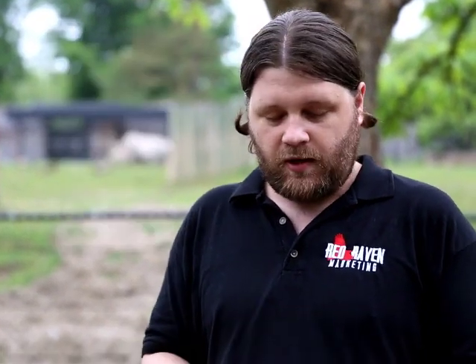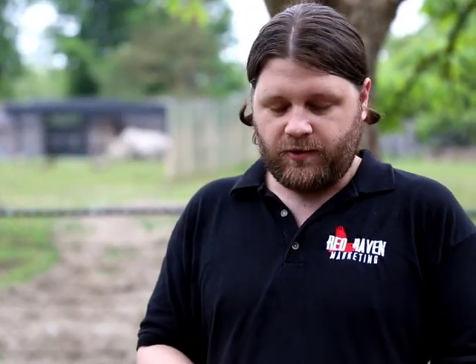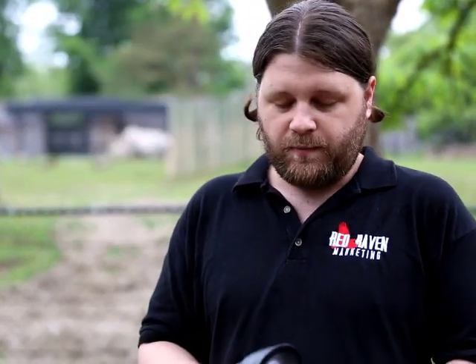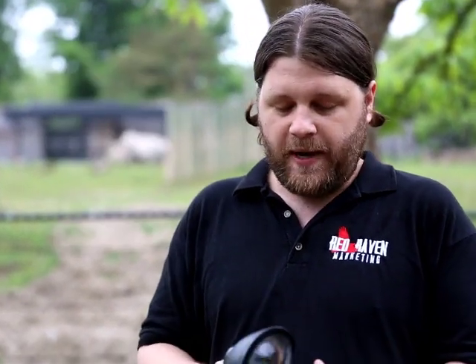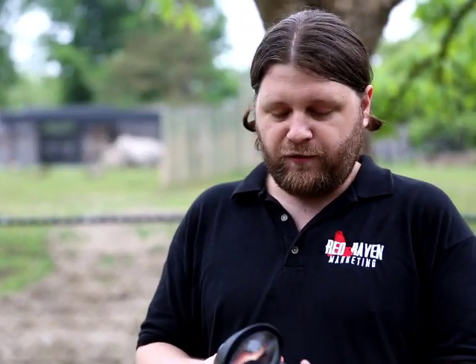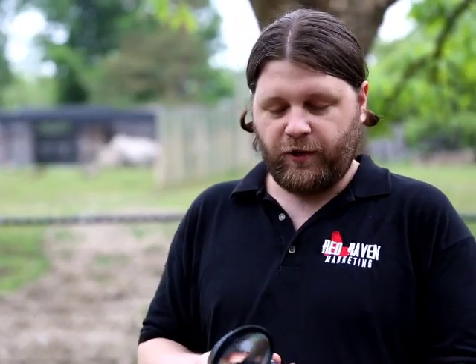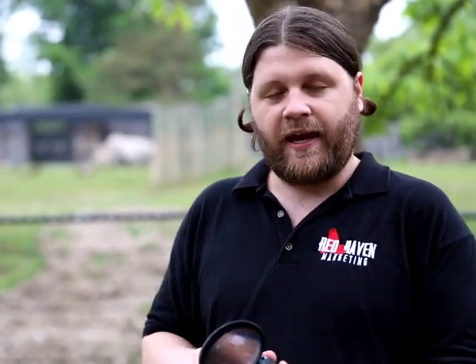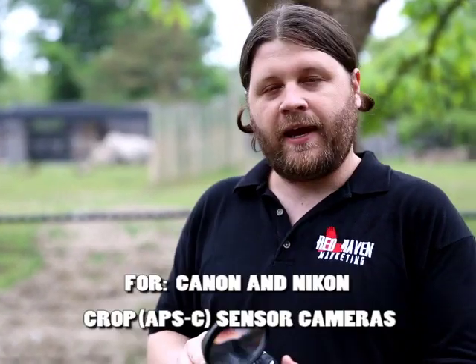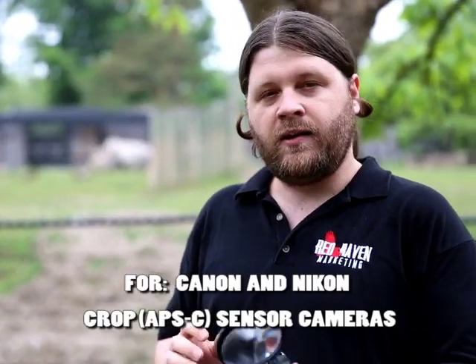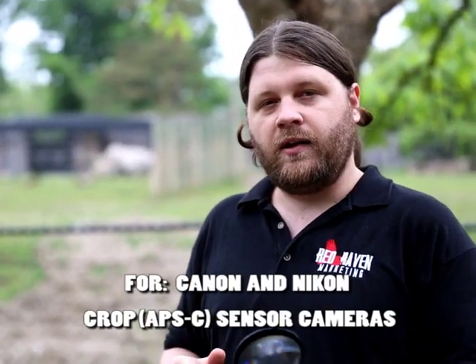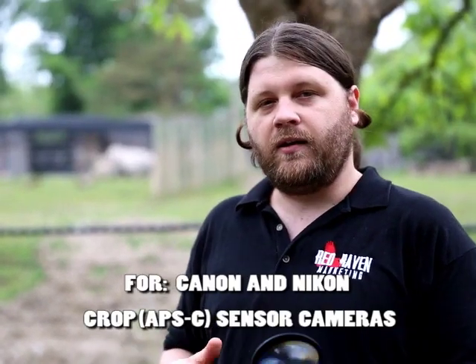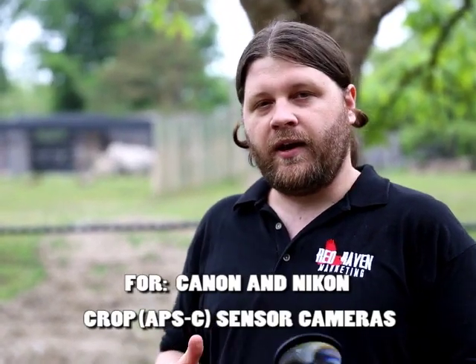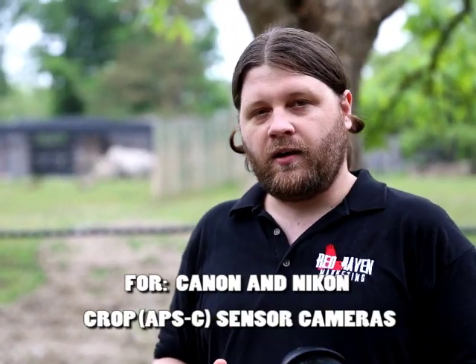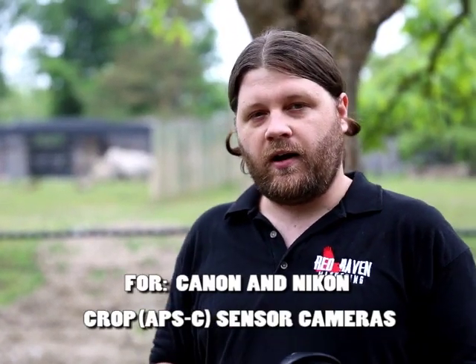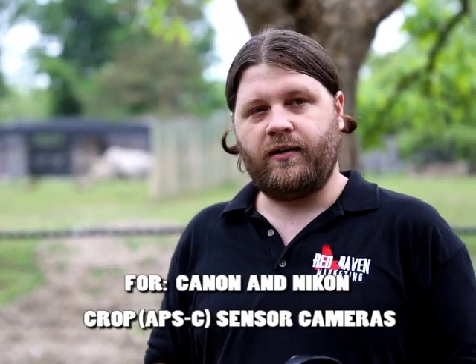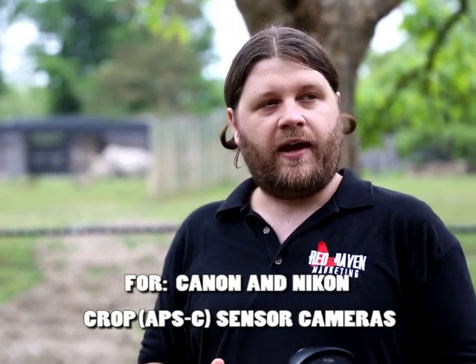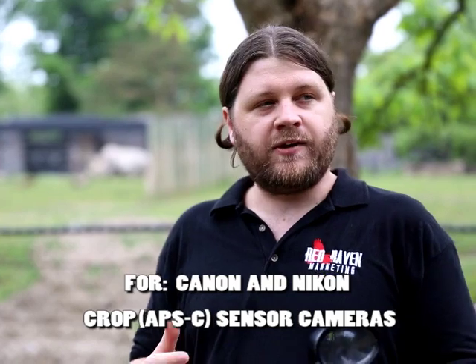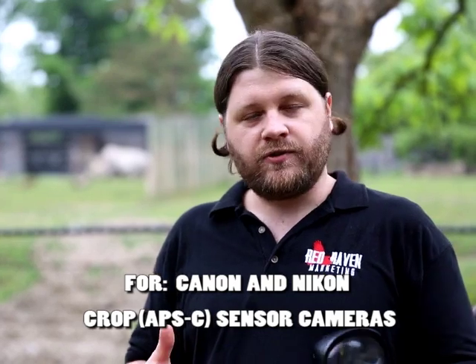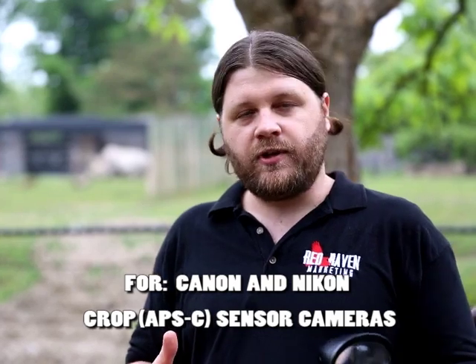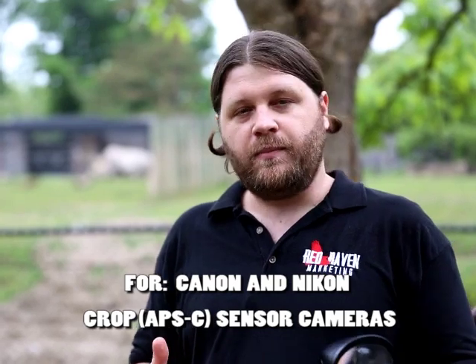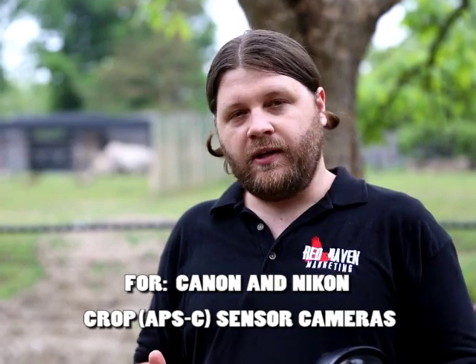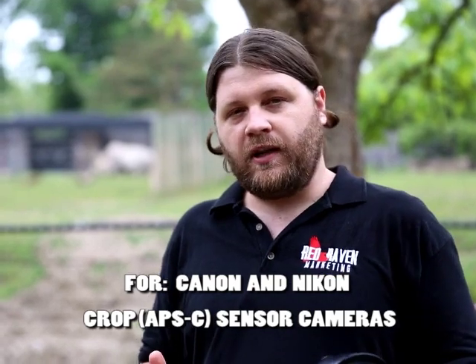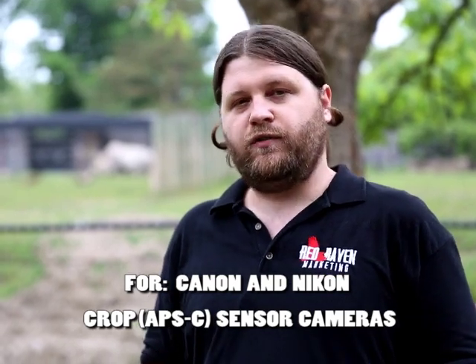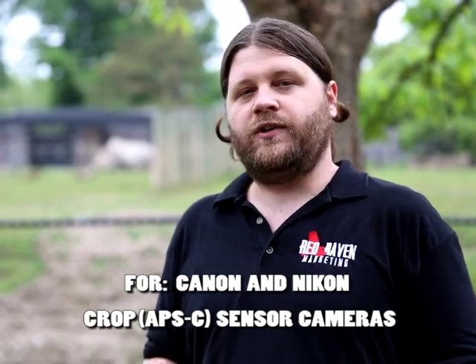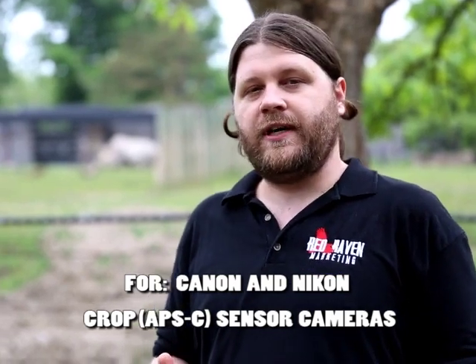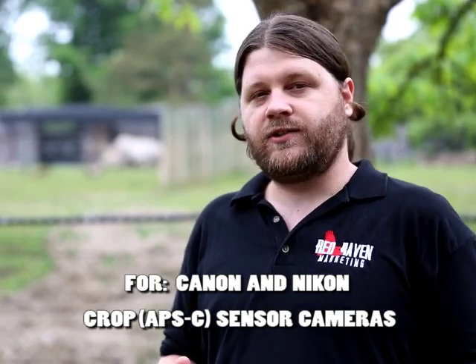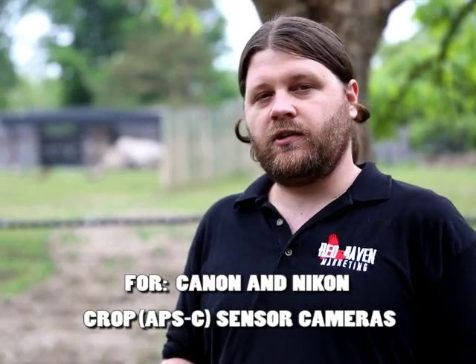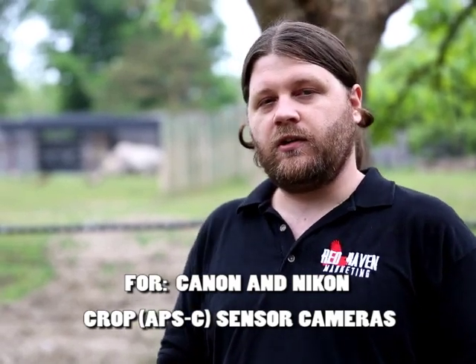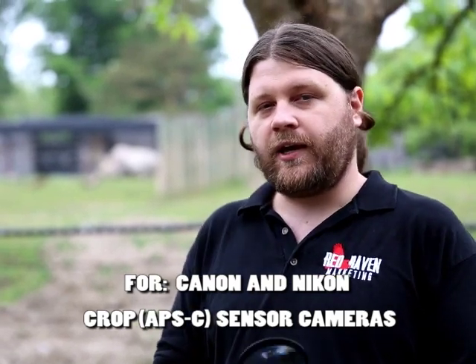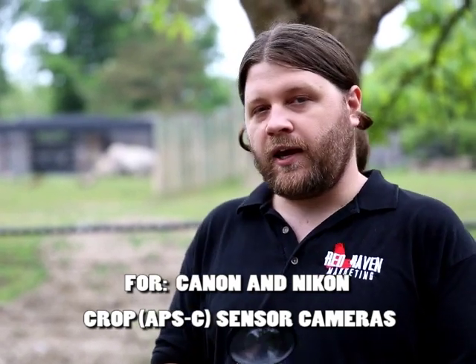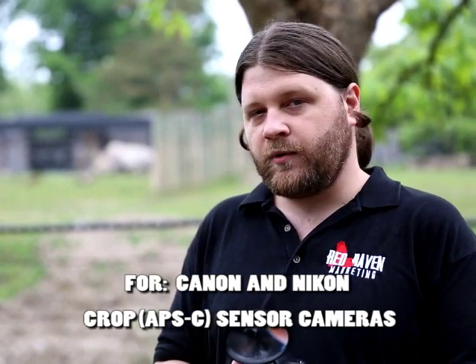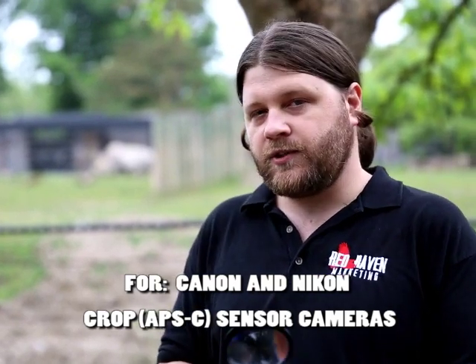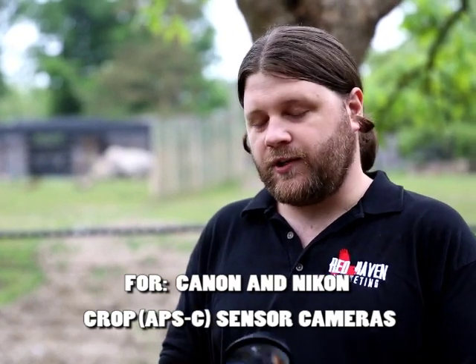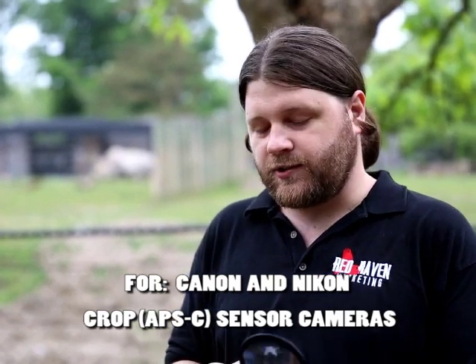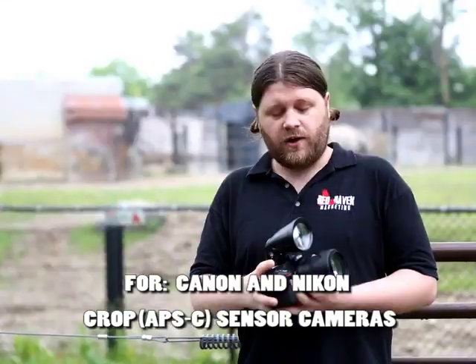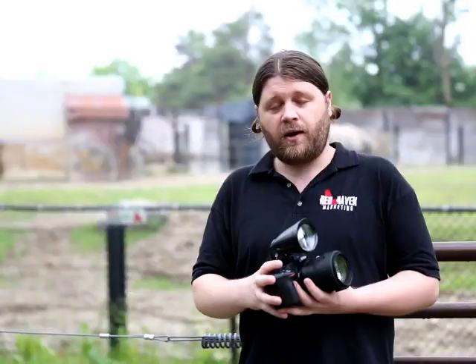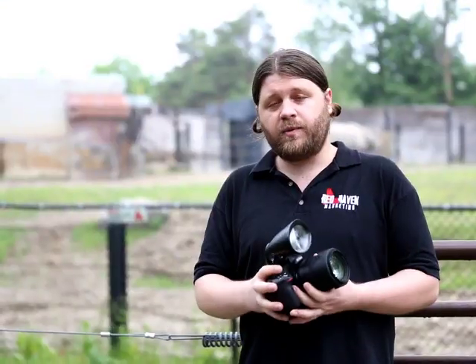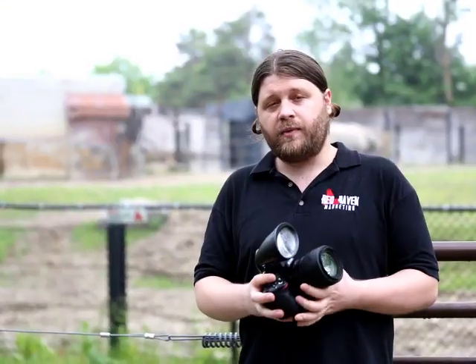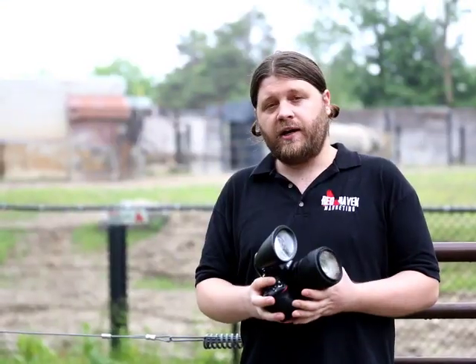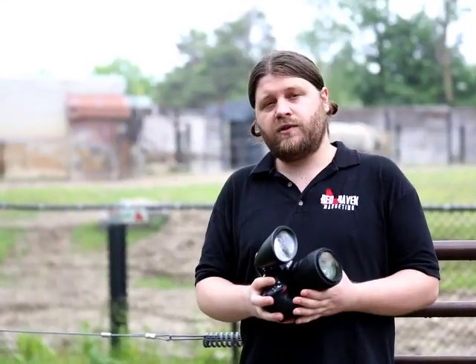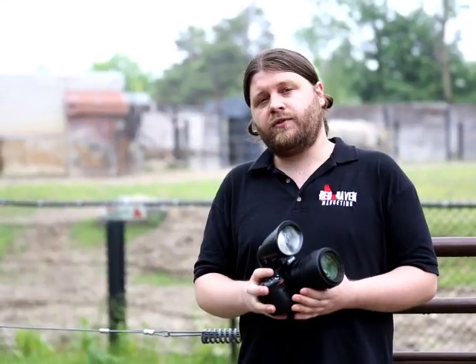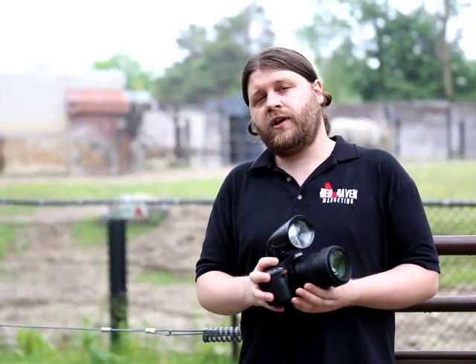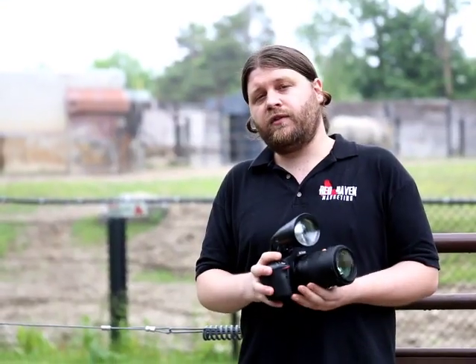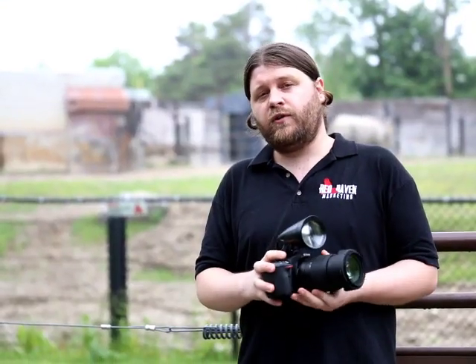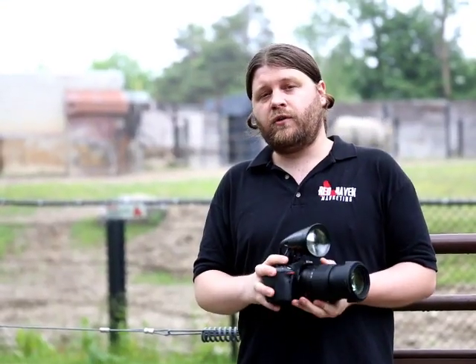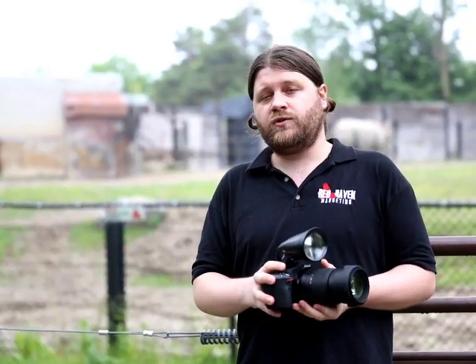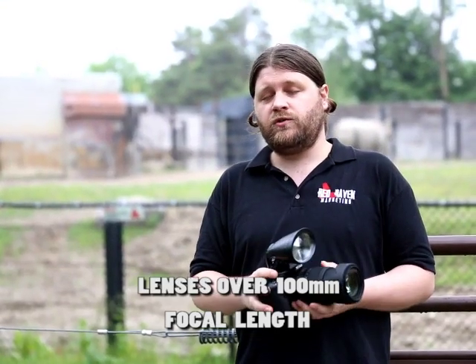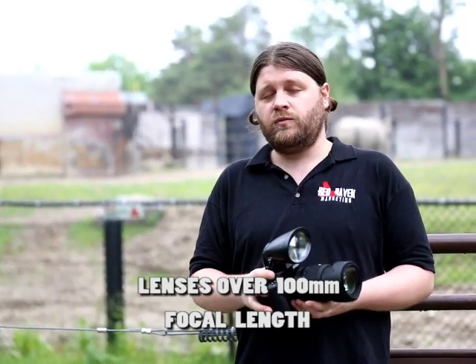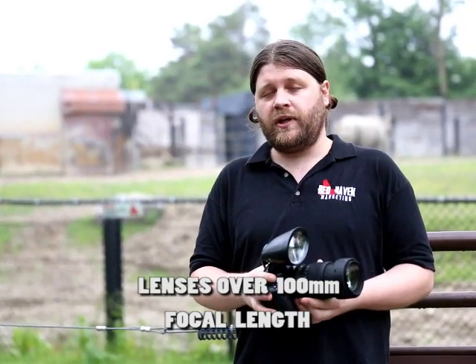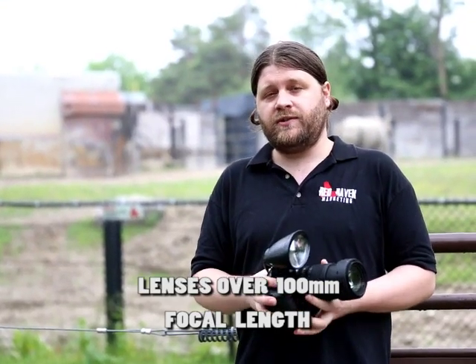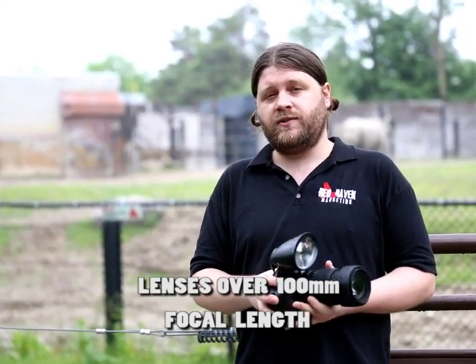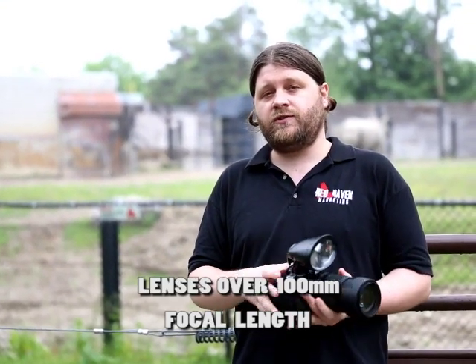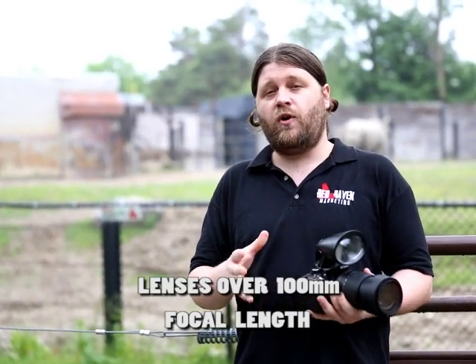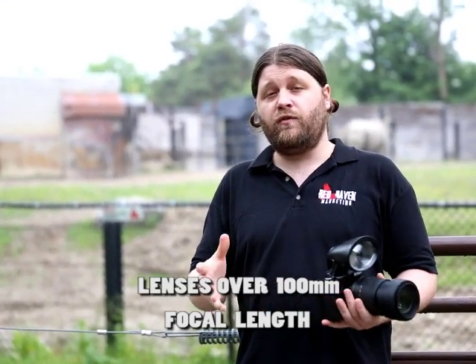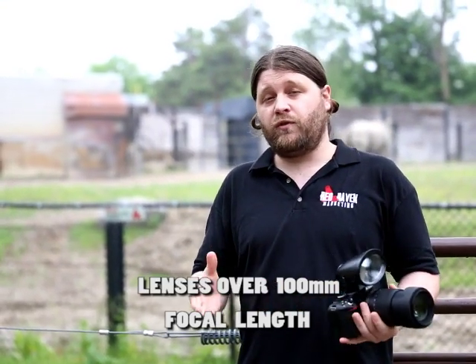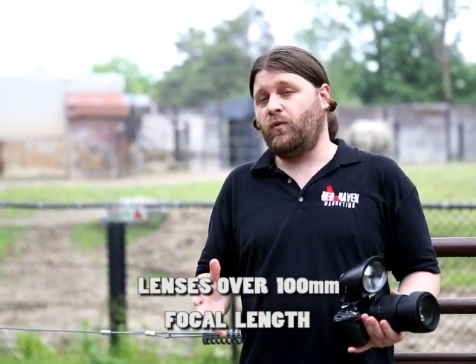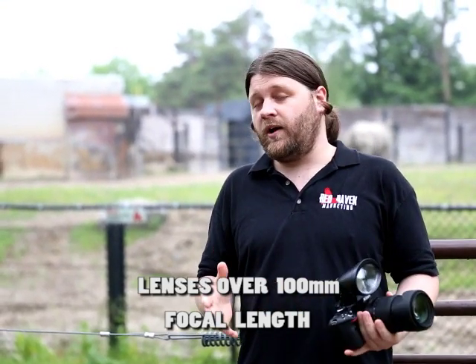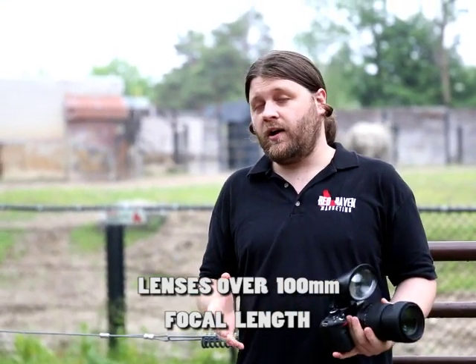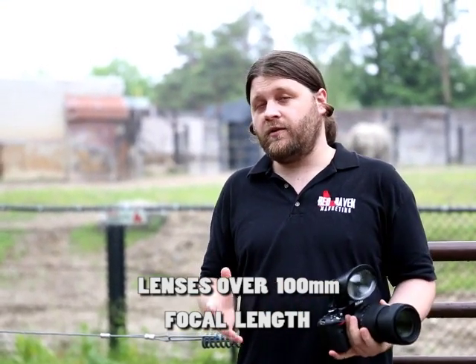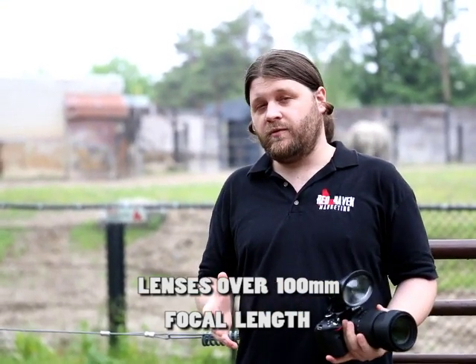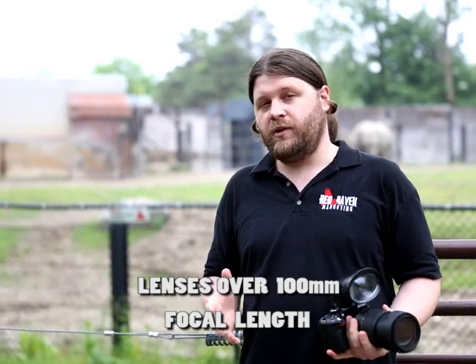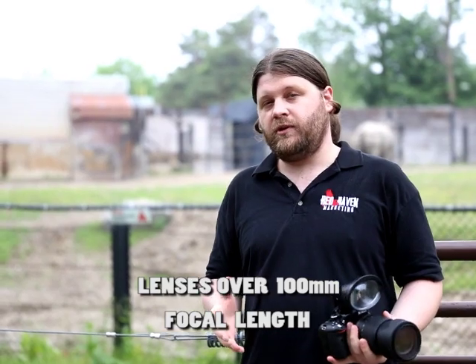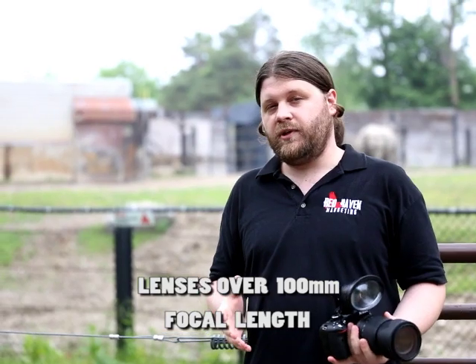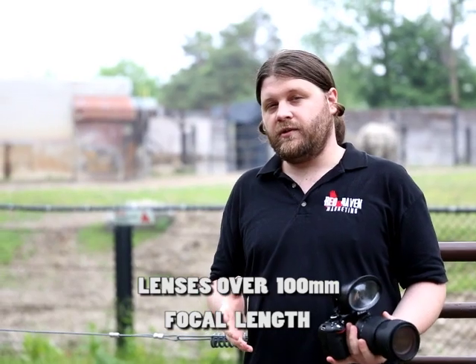It's made for Canon and Nikon entry to mid-level DSLR cameras and it's optimized for telephoto zoom lenses over 100 millimeters.